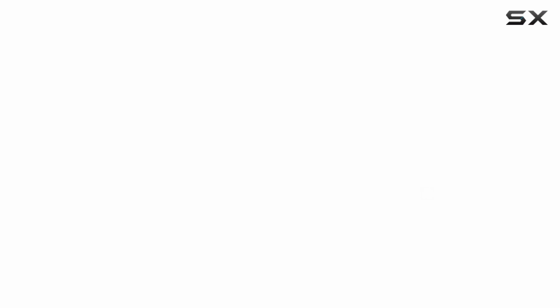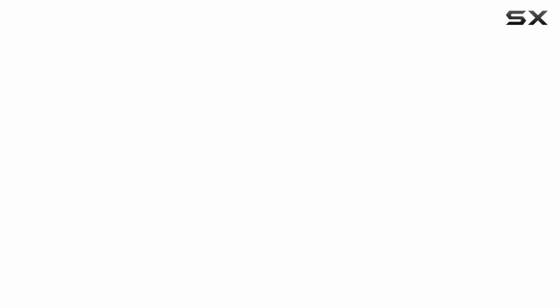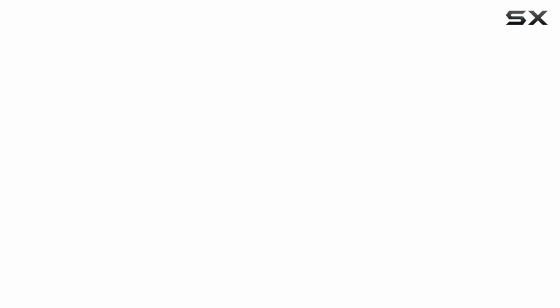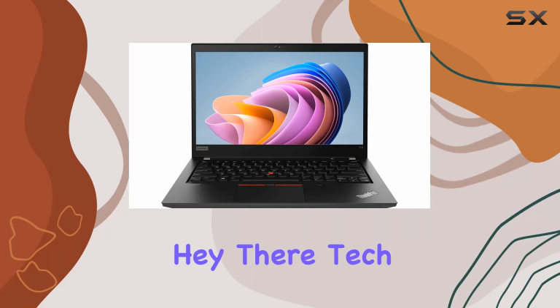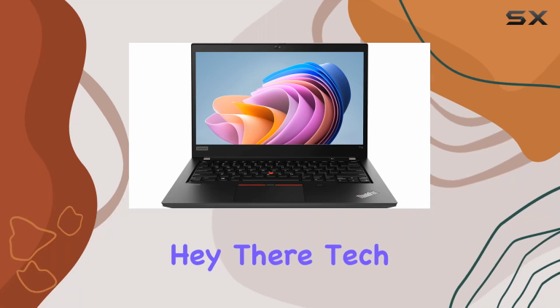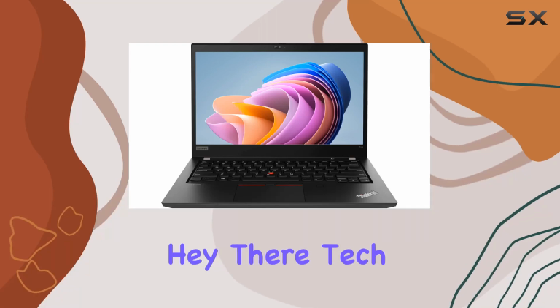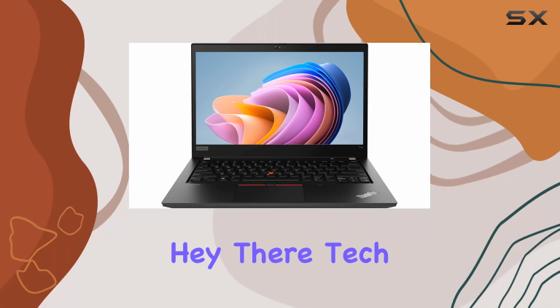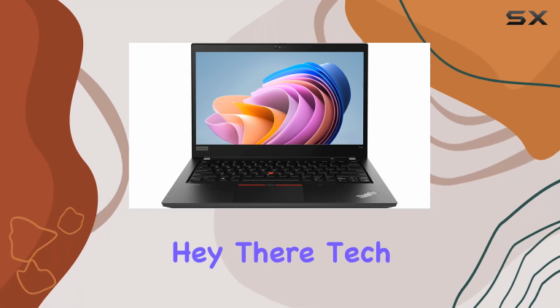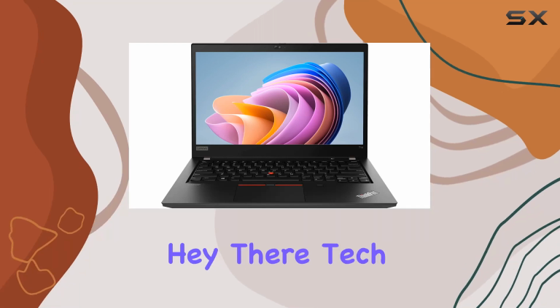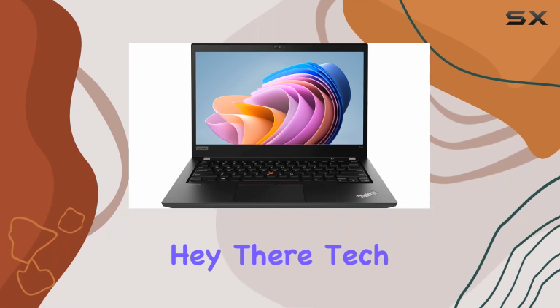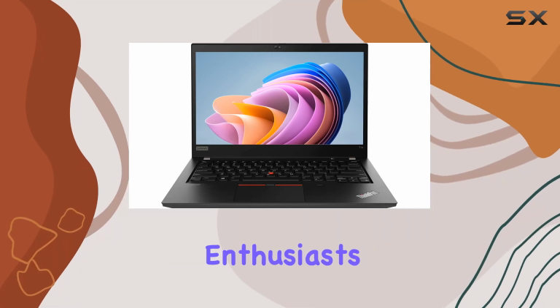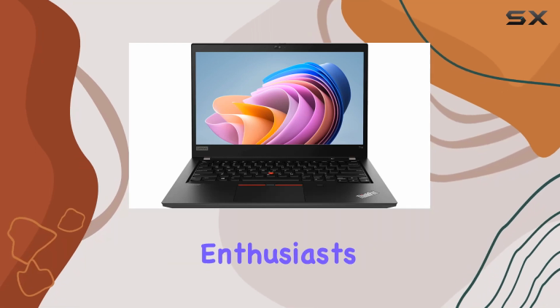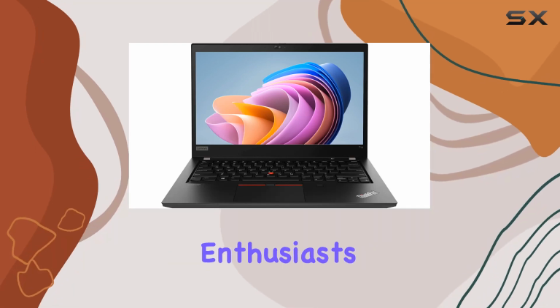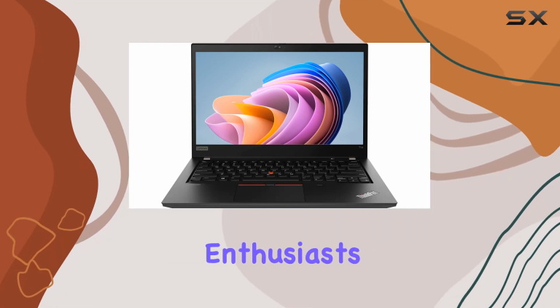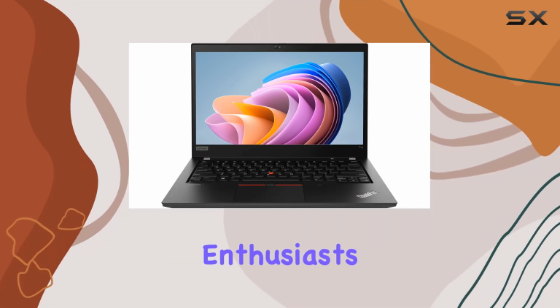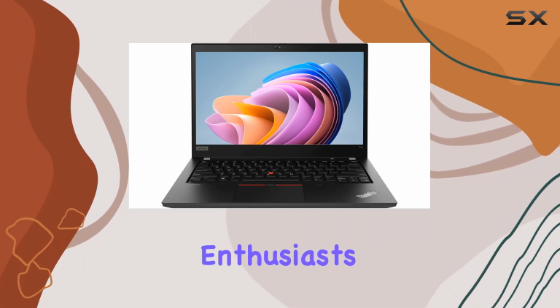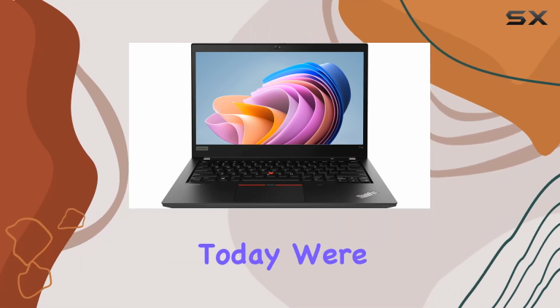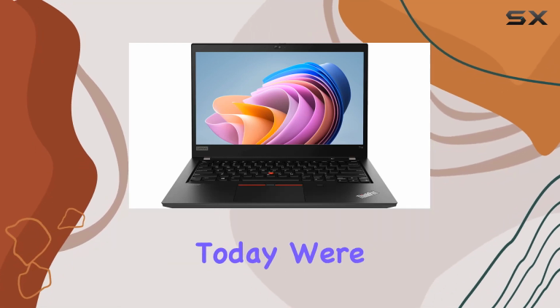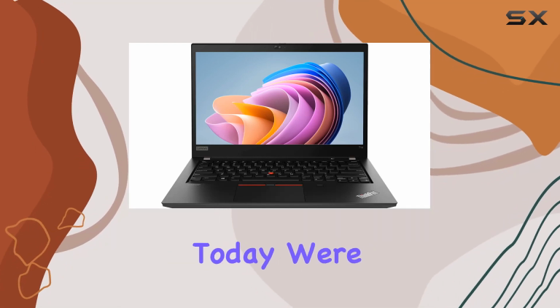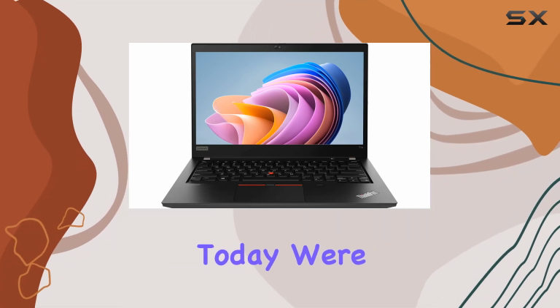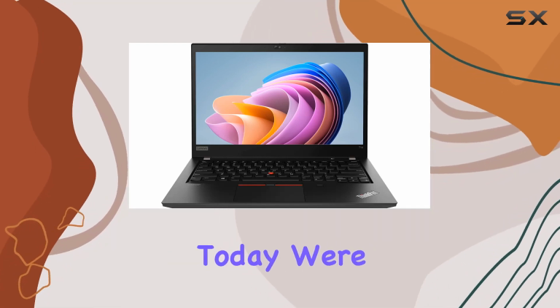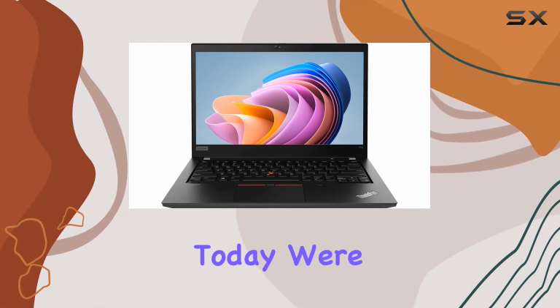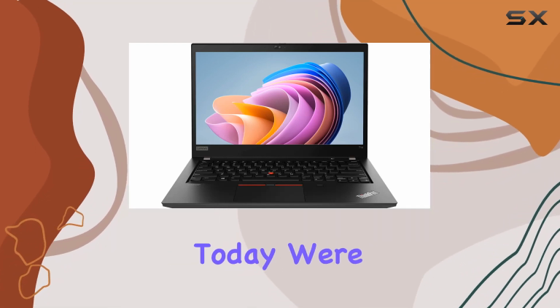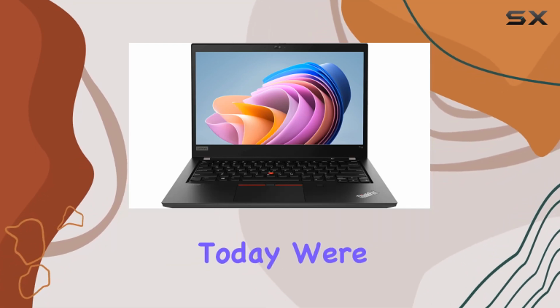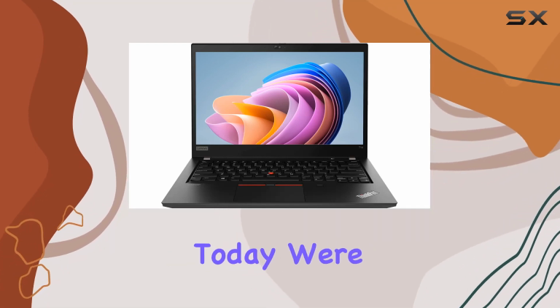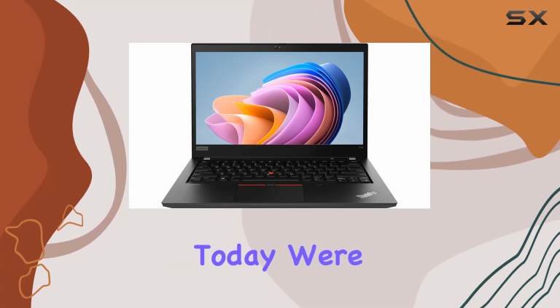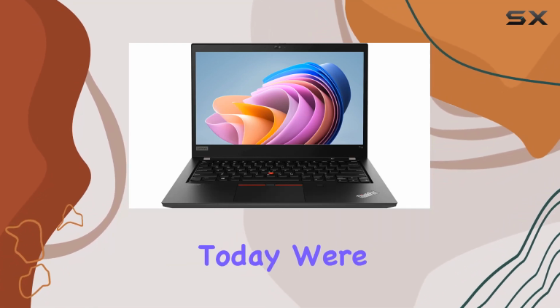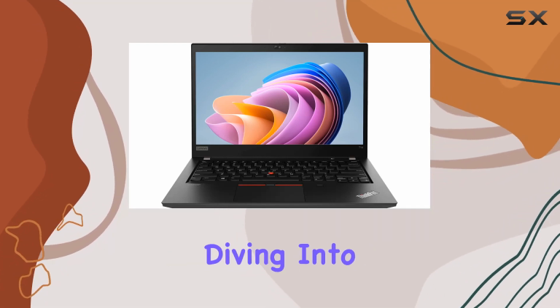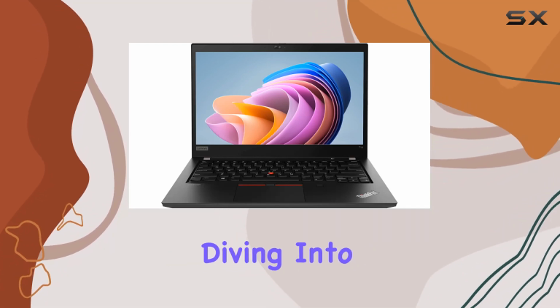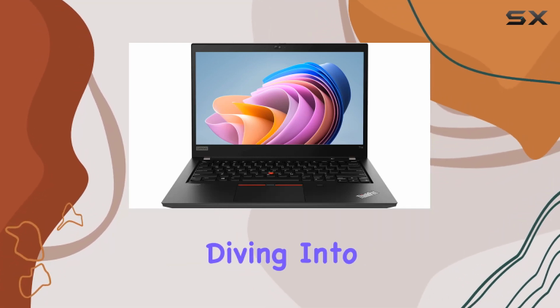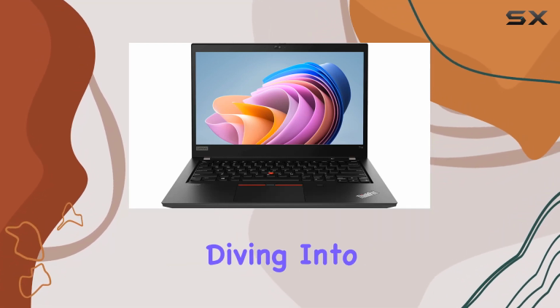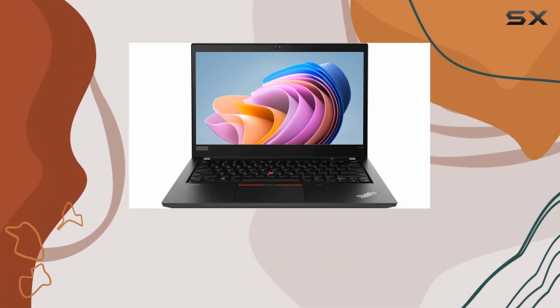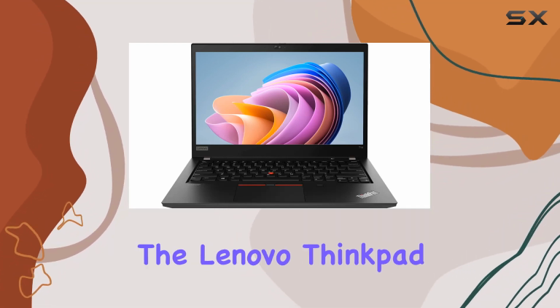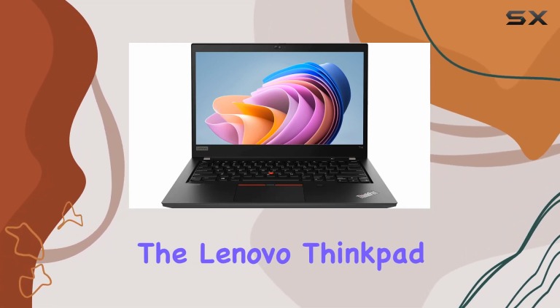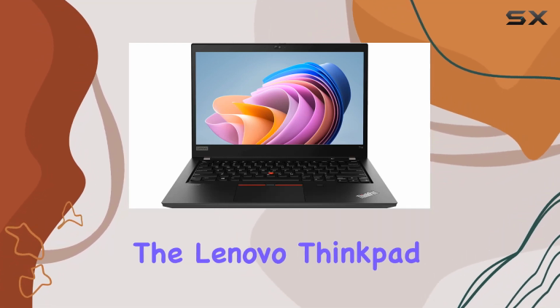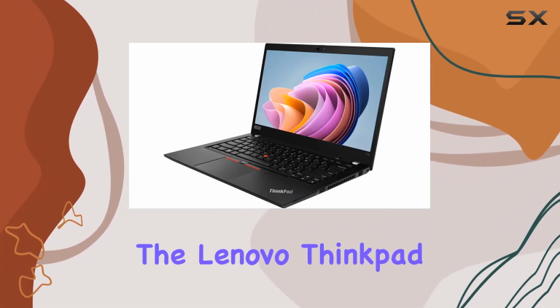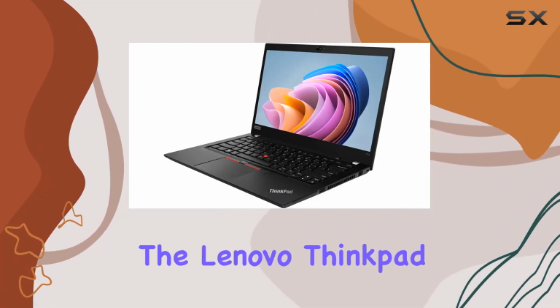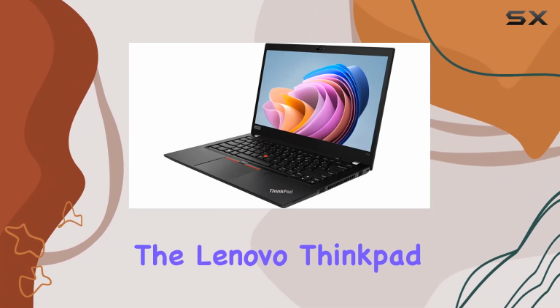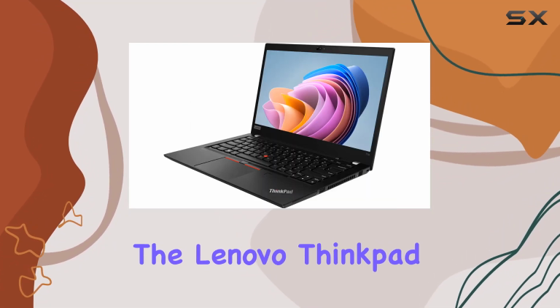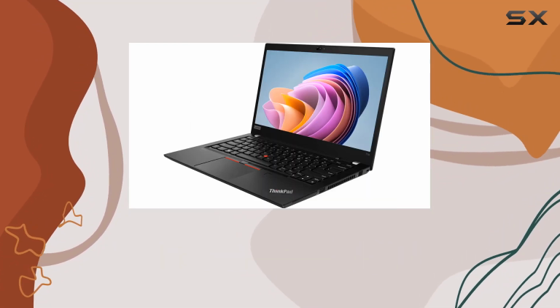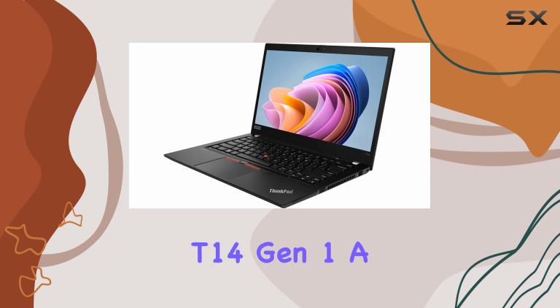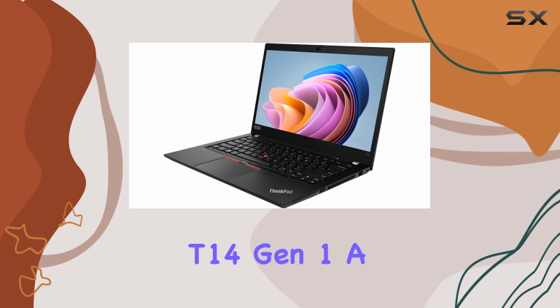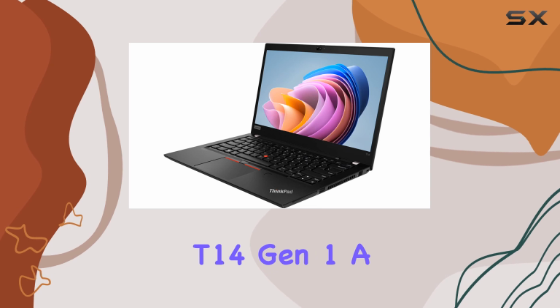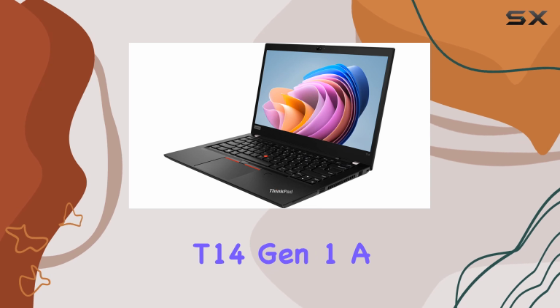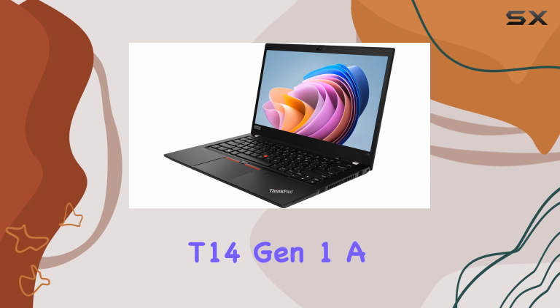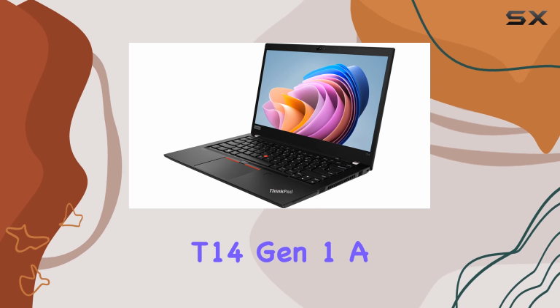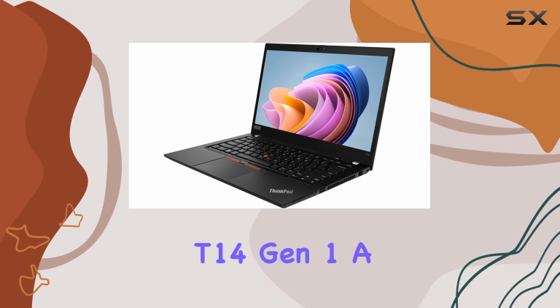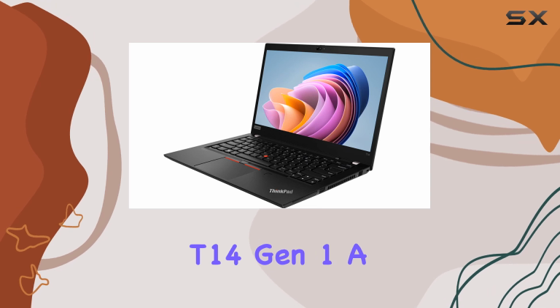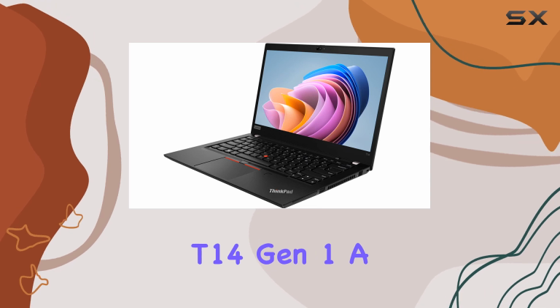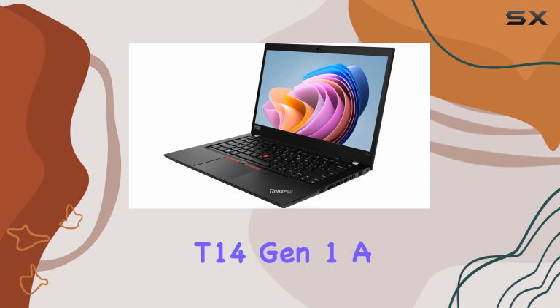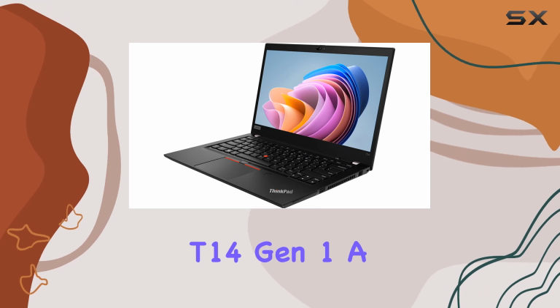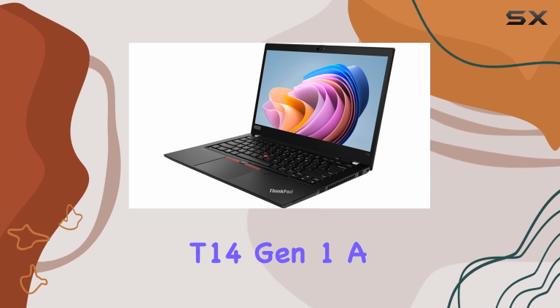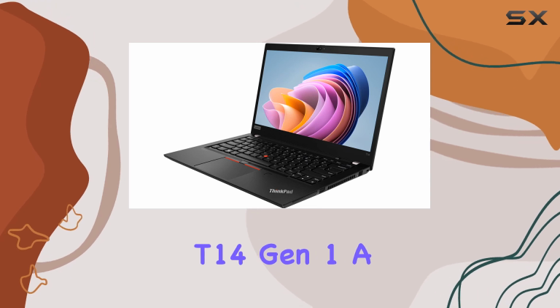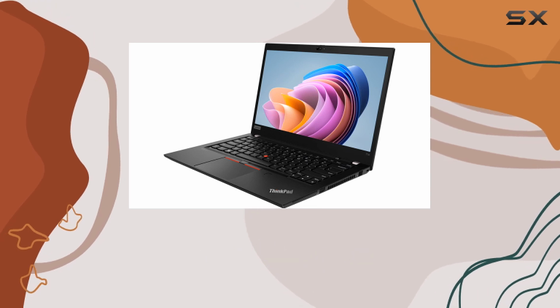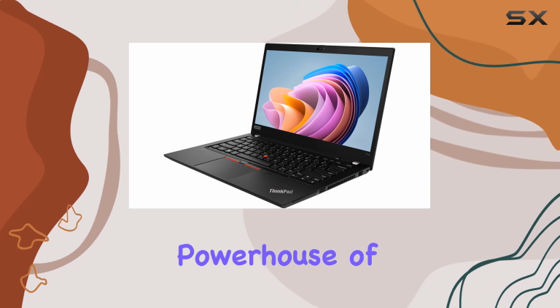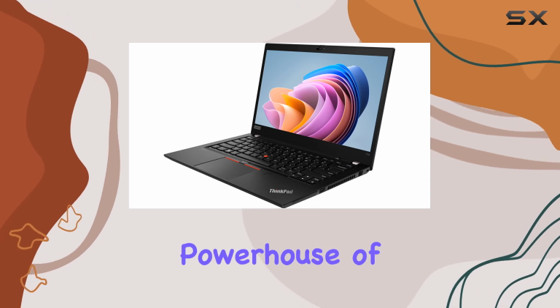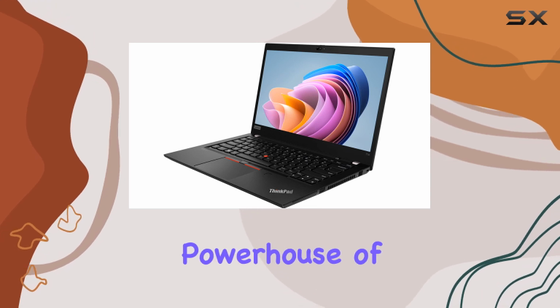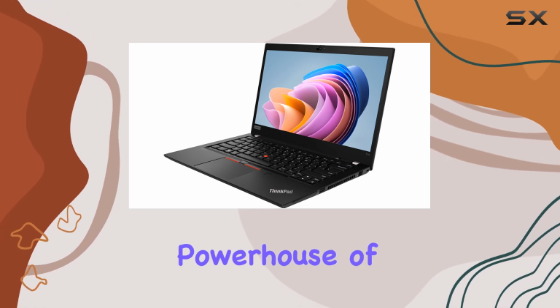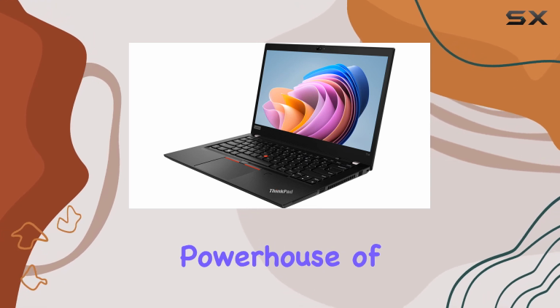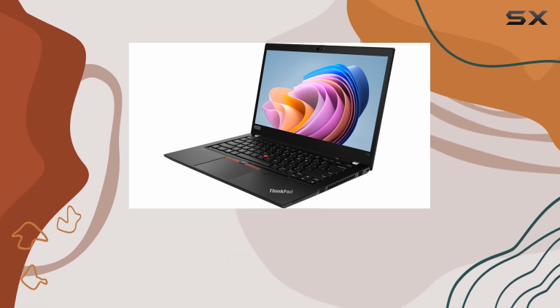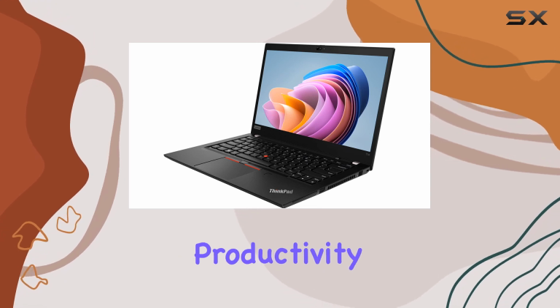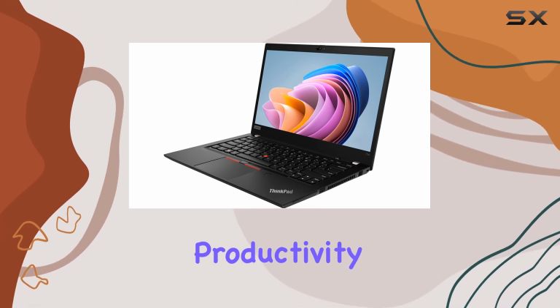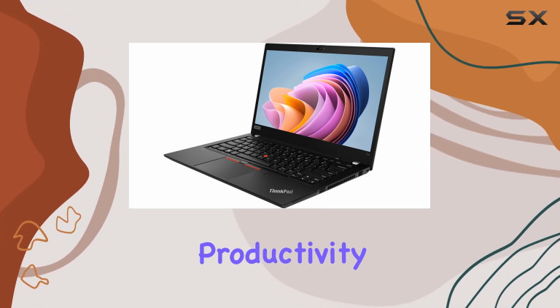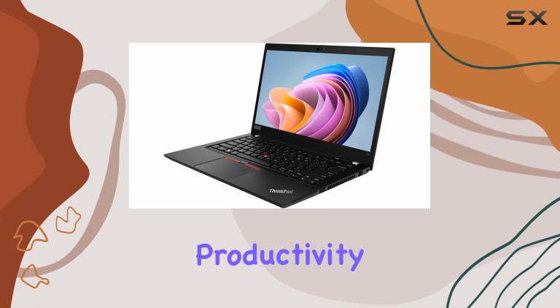Hey there, tech enthusiasts. Today, we're diving into the Lenovo ThinkPad T14 Gen 1, a powerhouse of productivity.